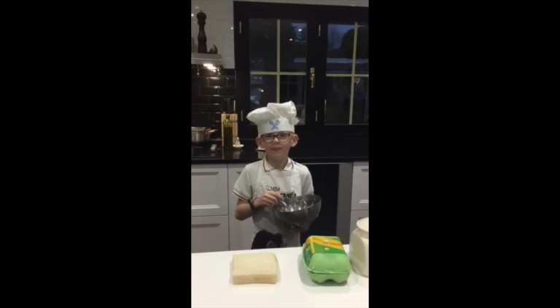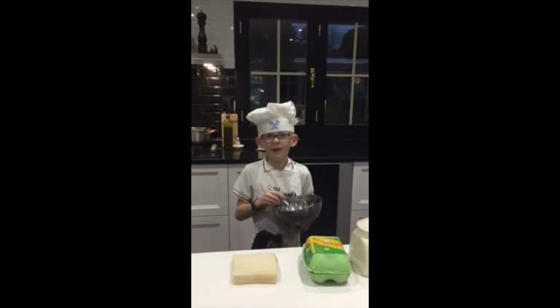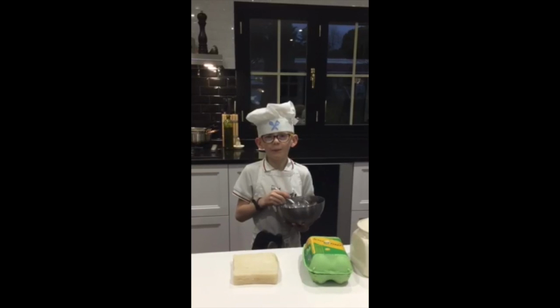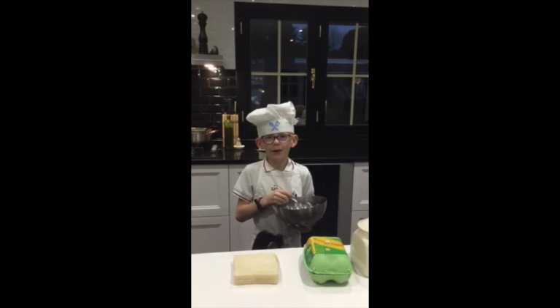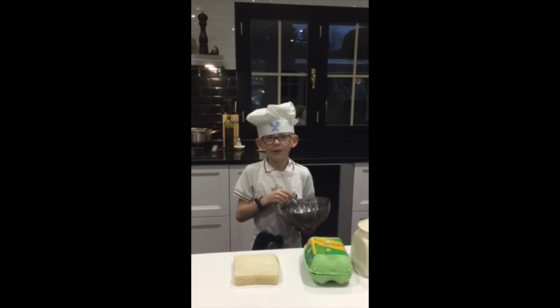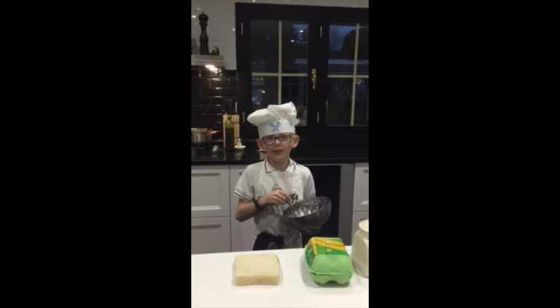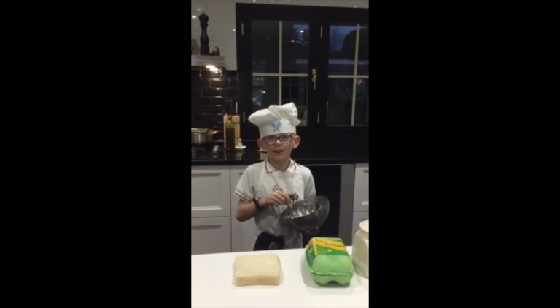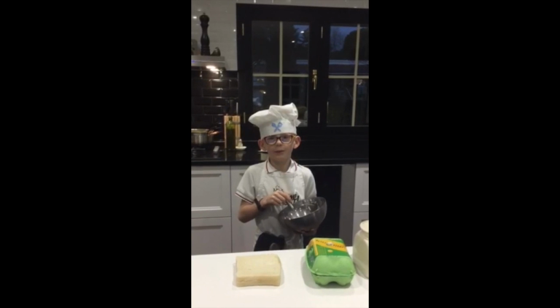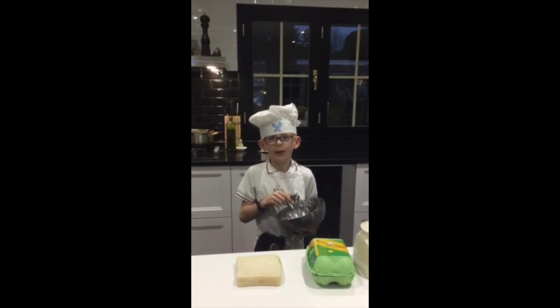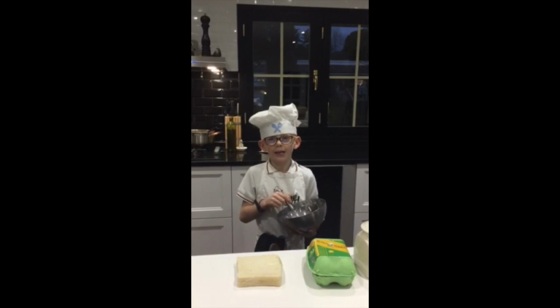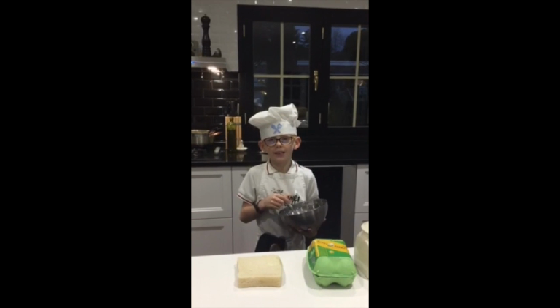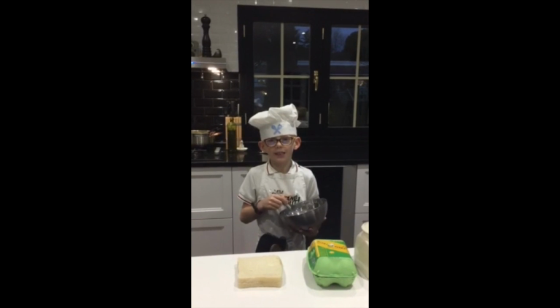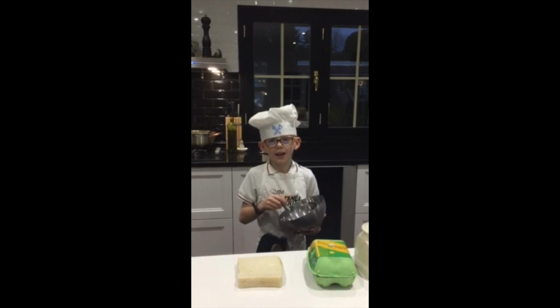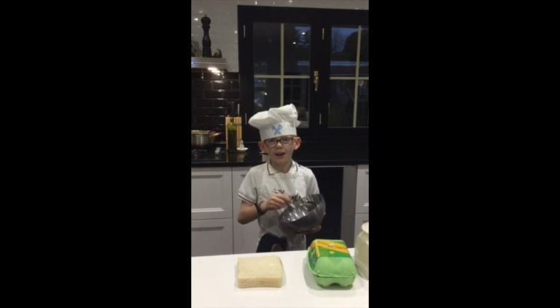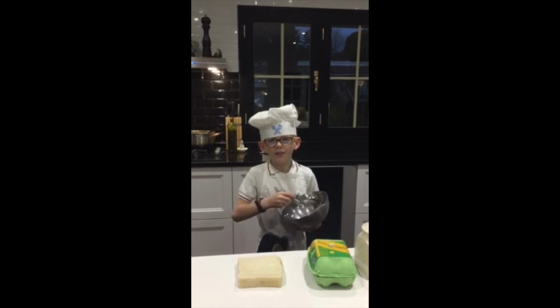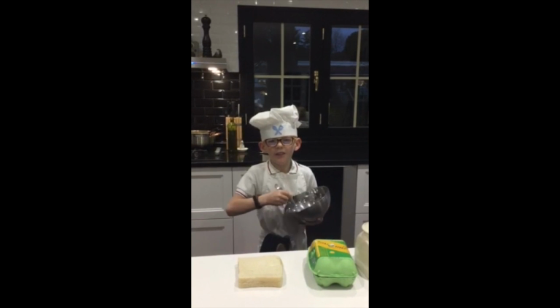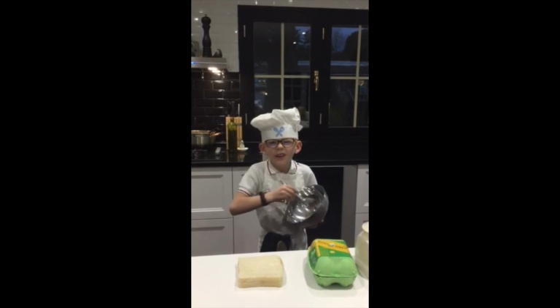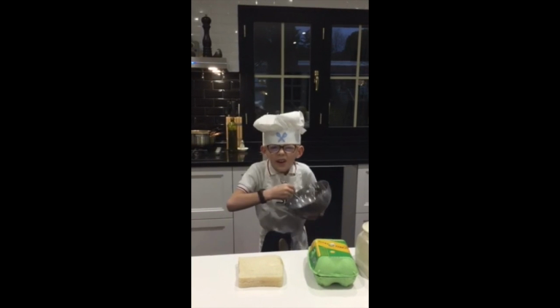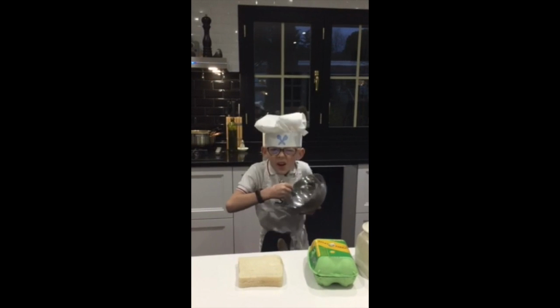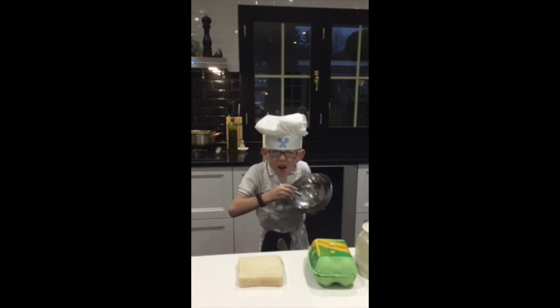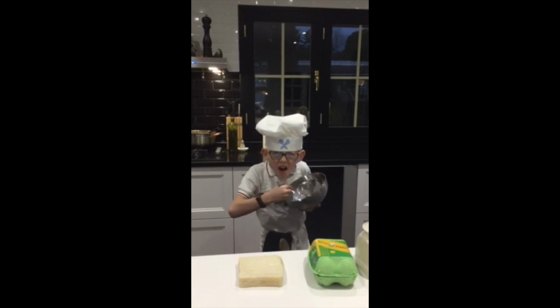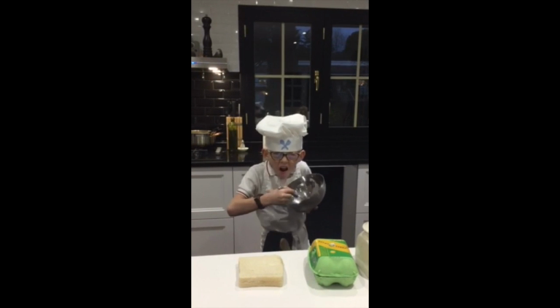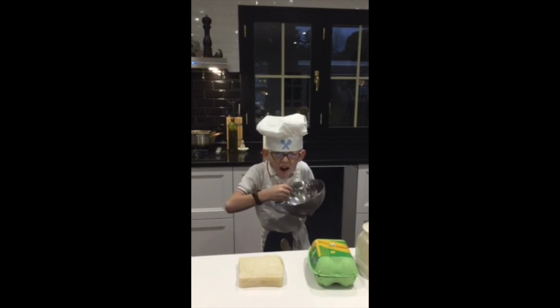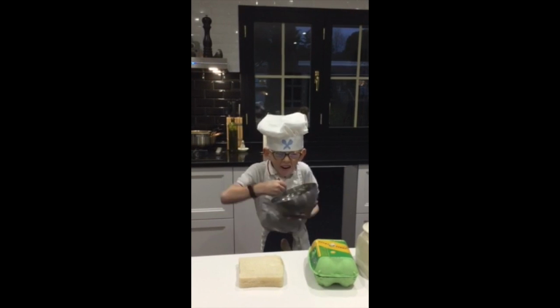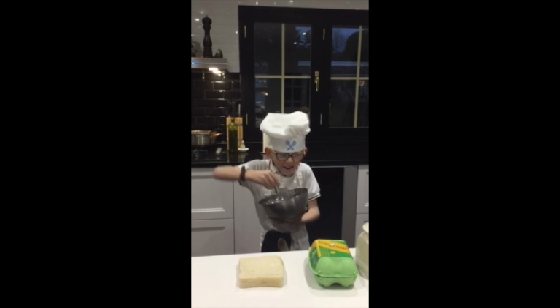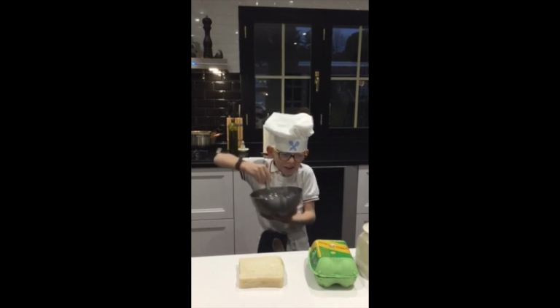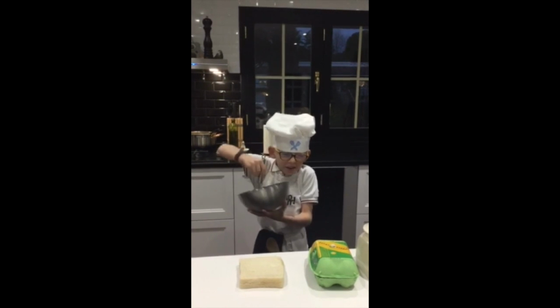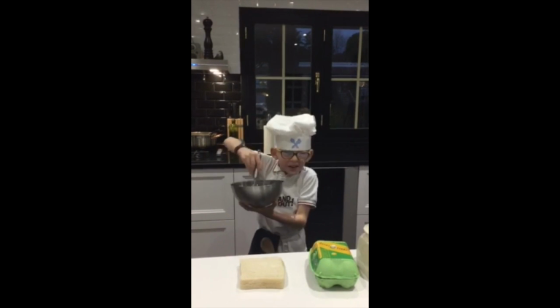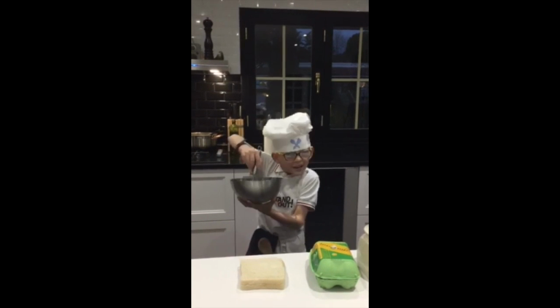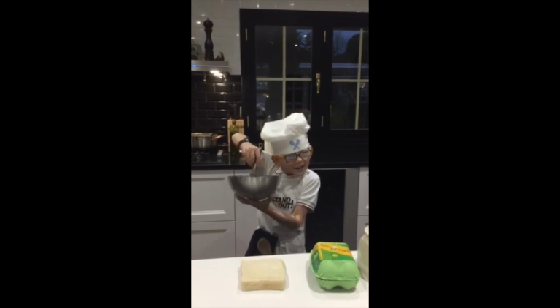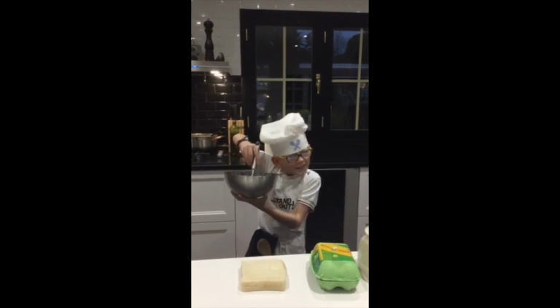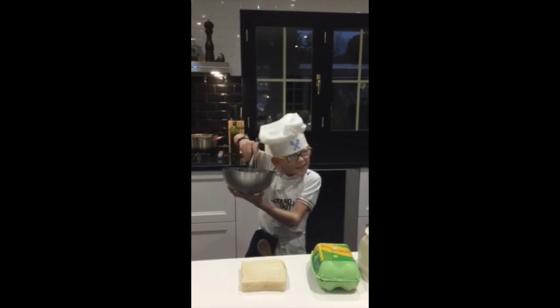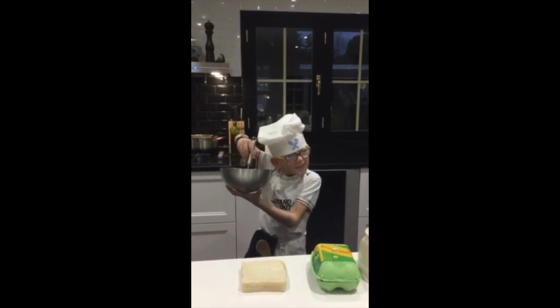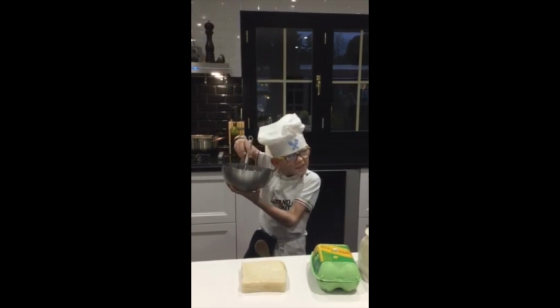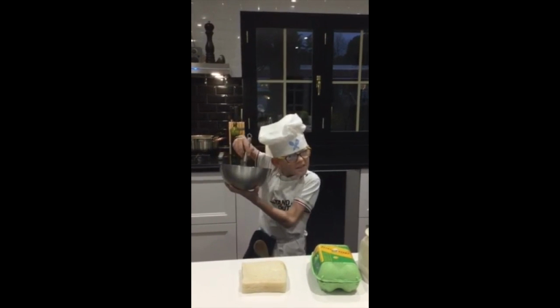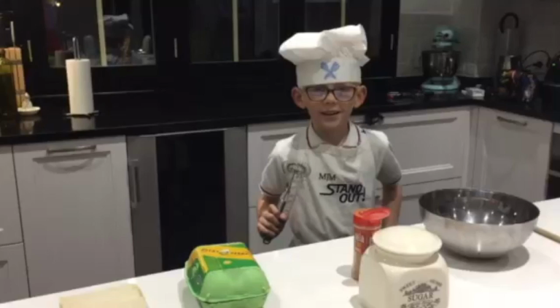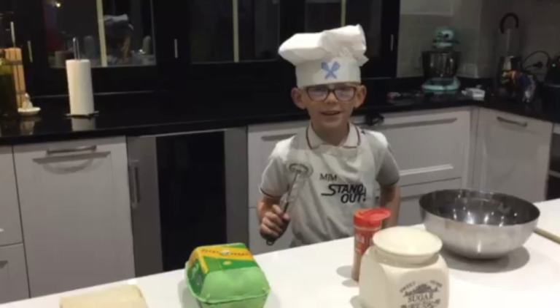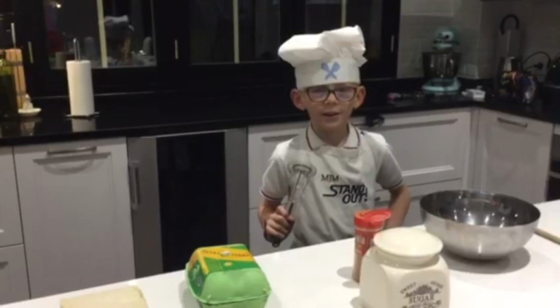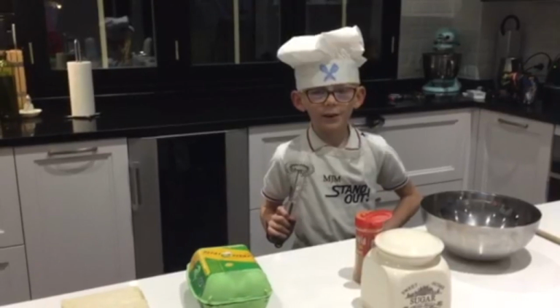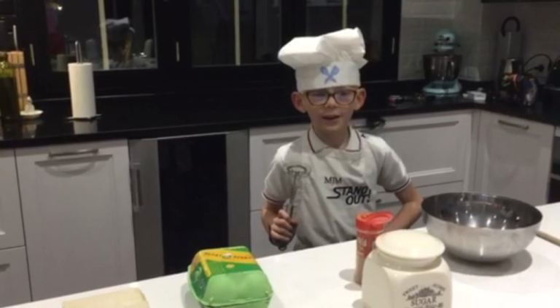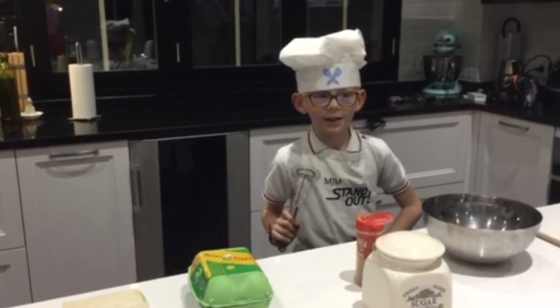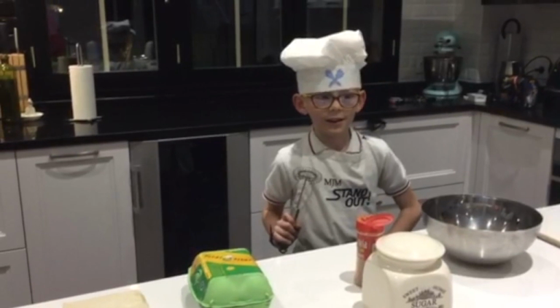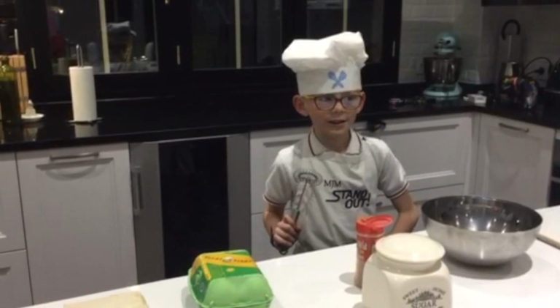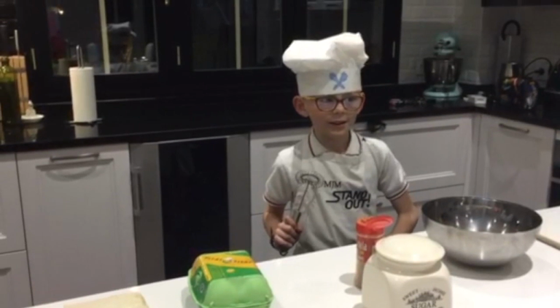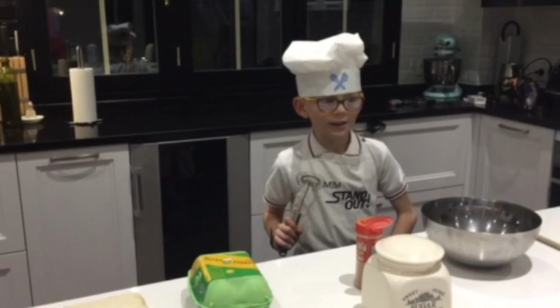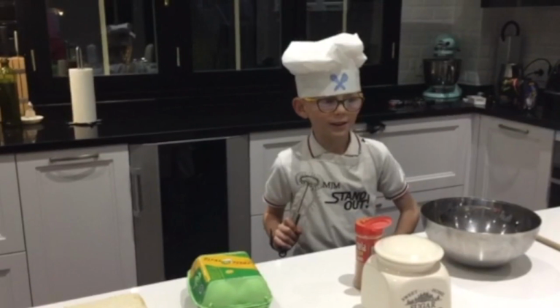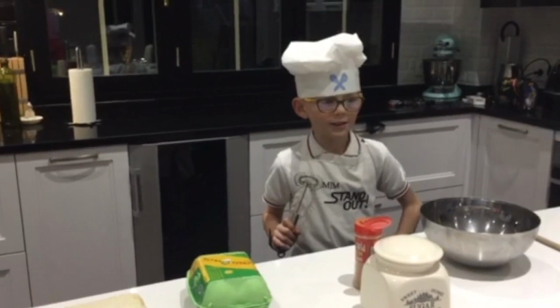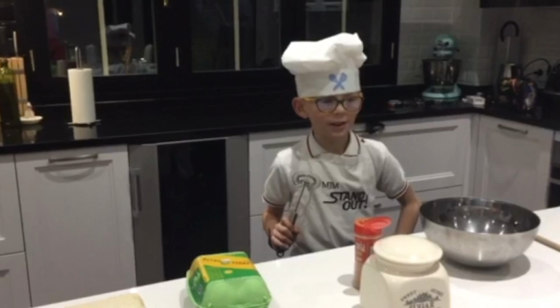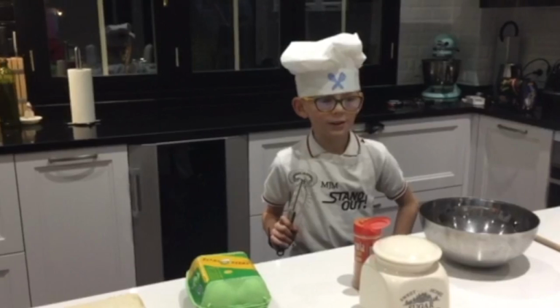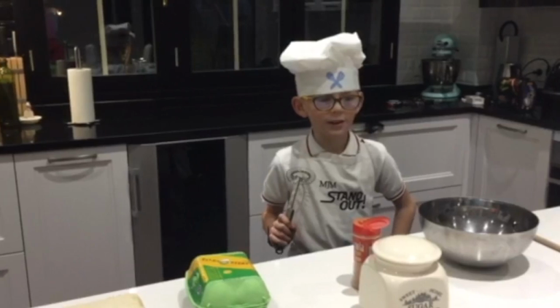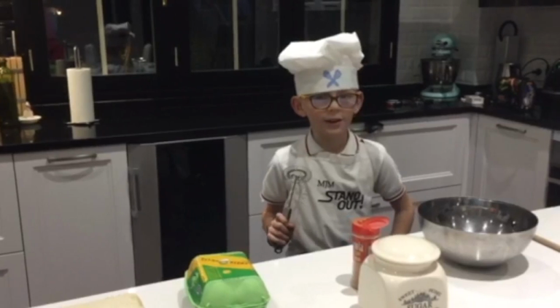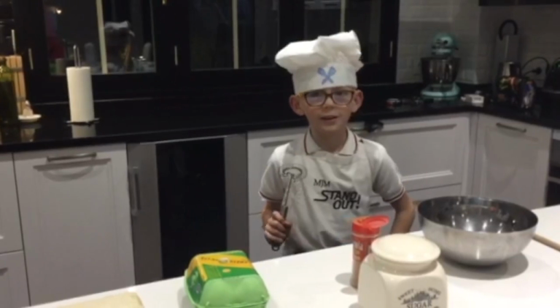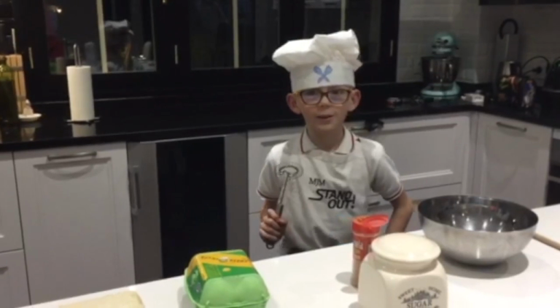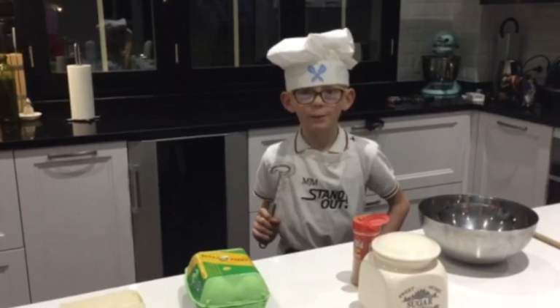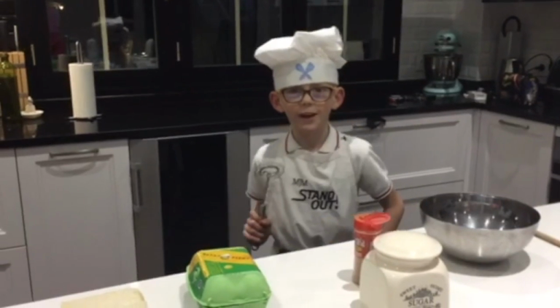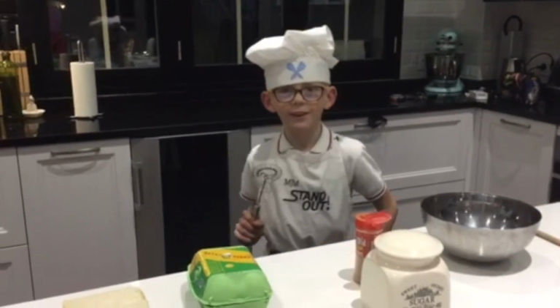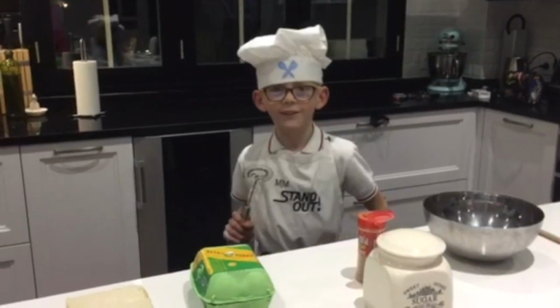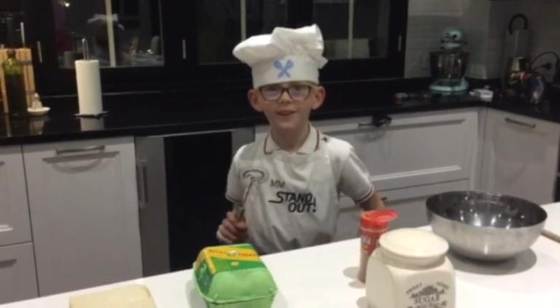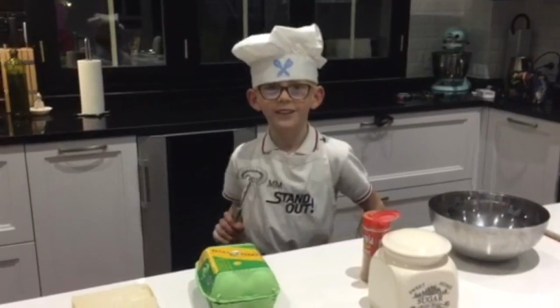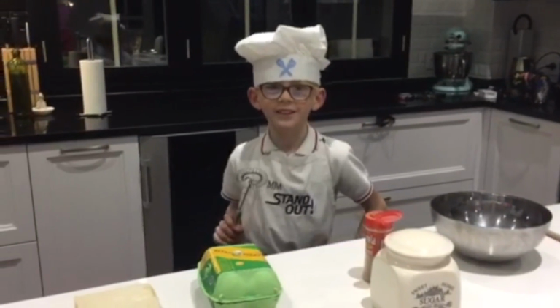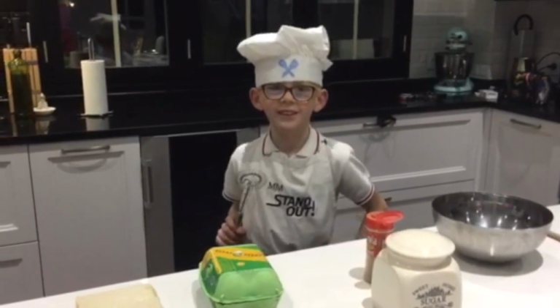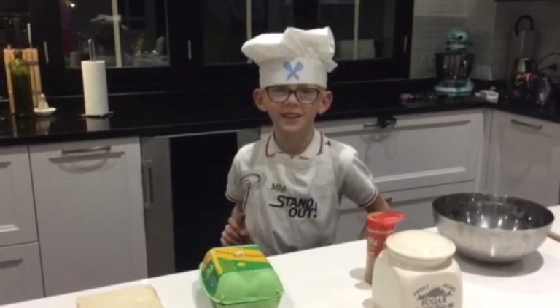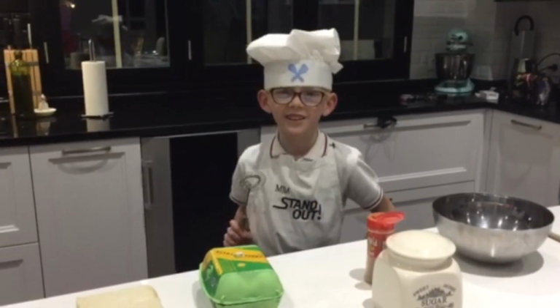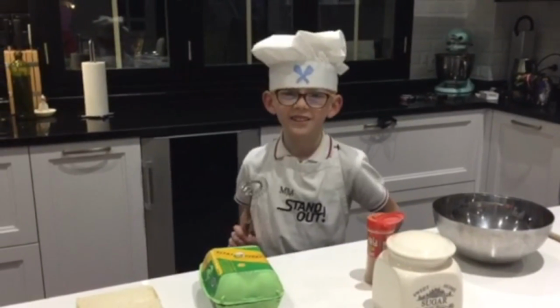Hello, I want to be a chef. Now I'm going to show you how to make fresh toast.